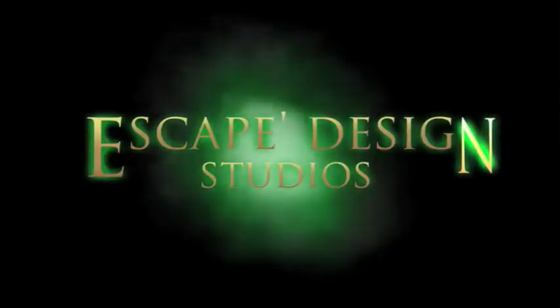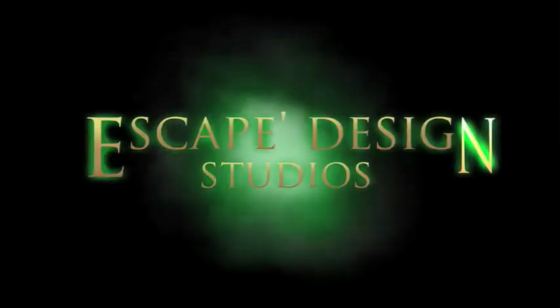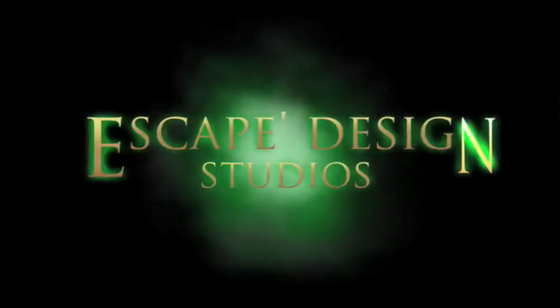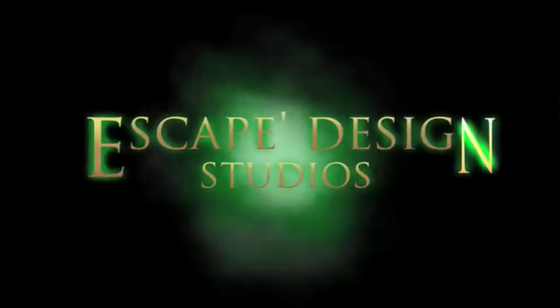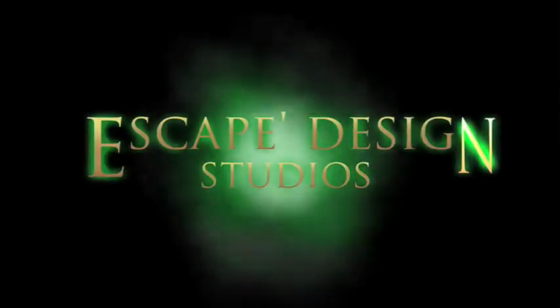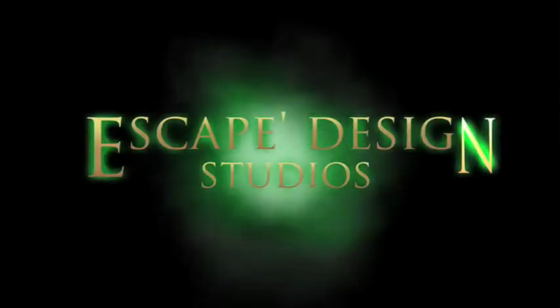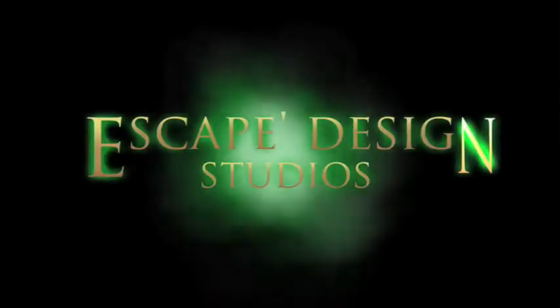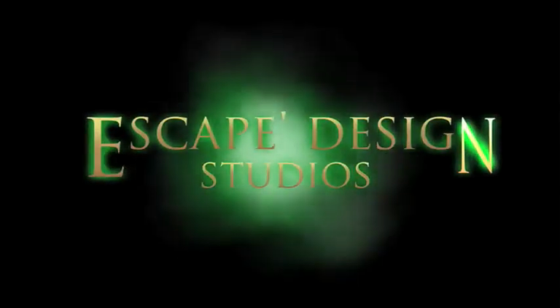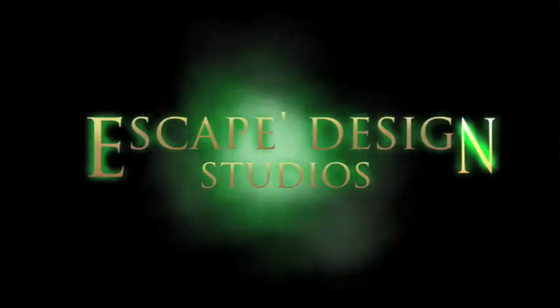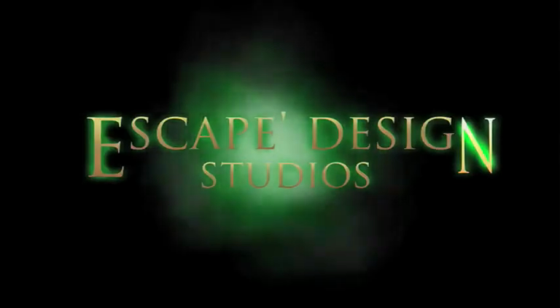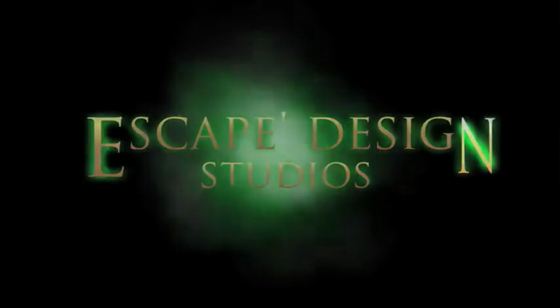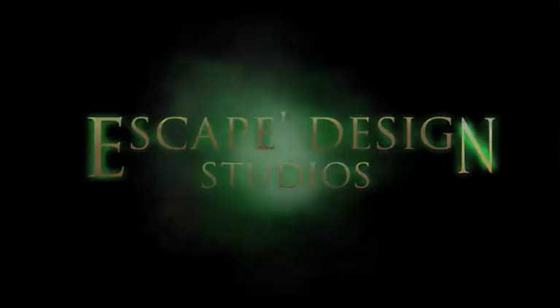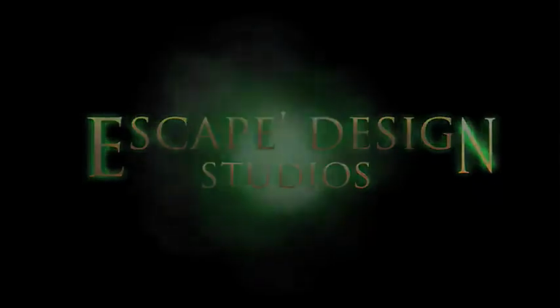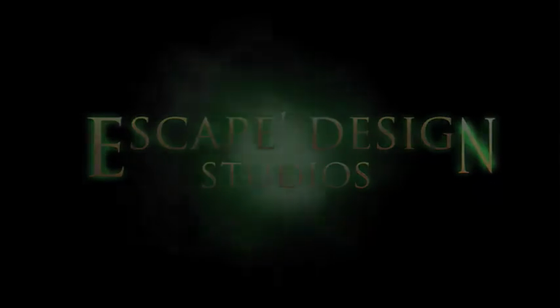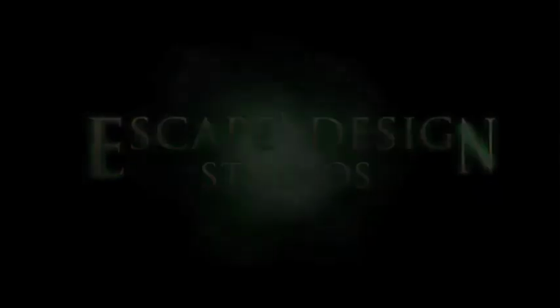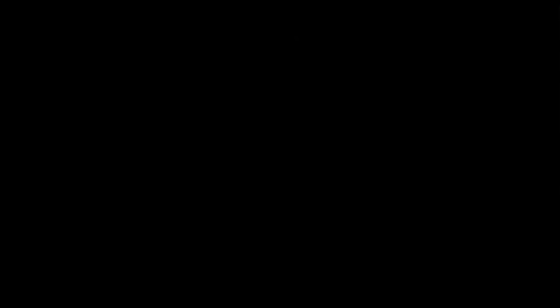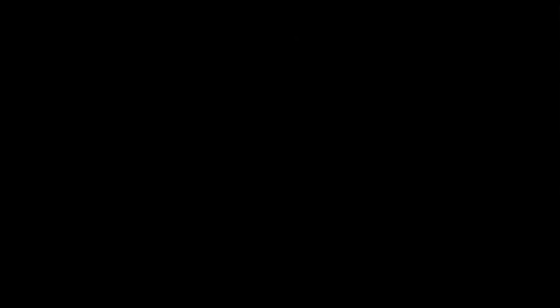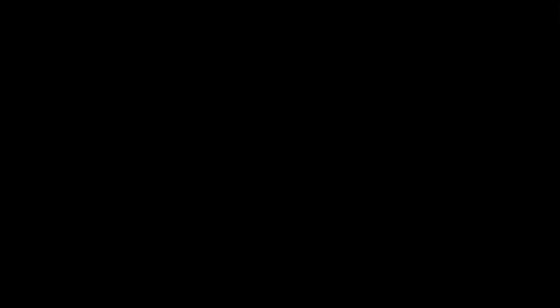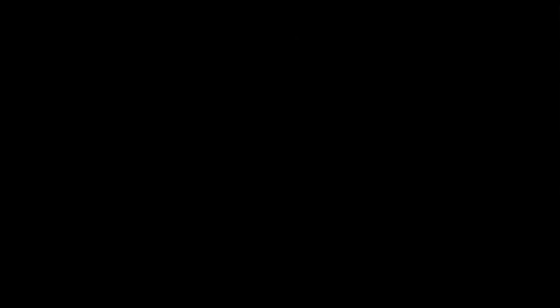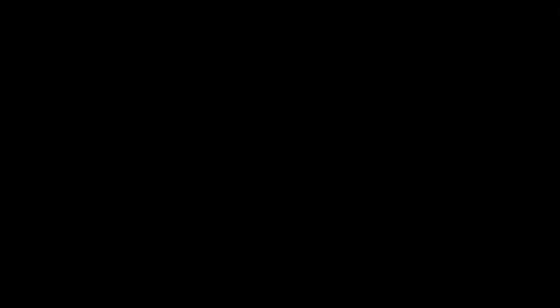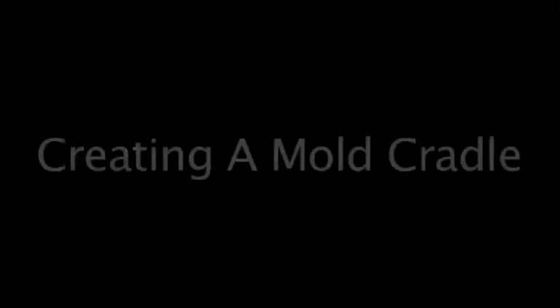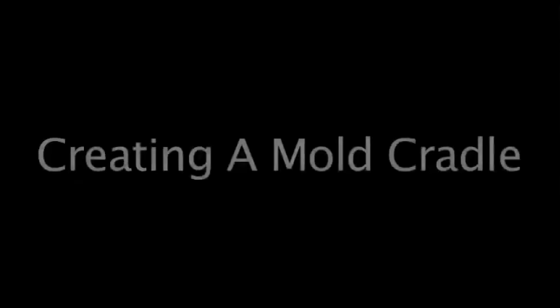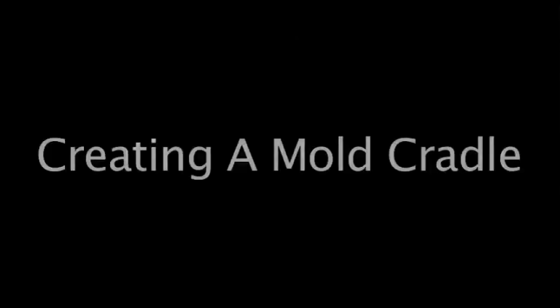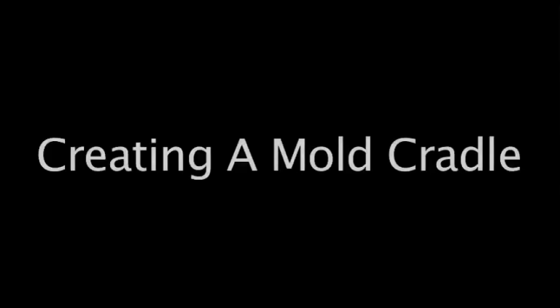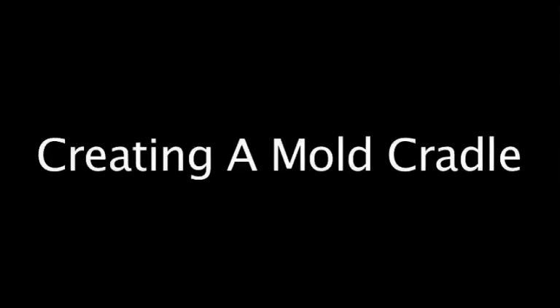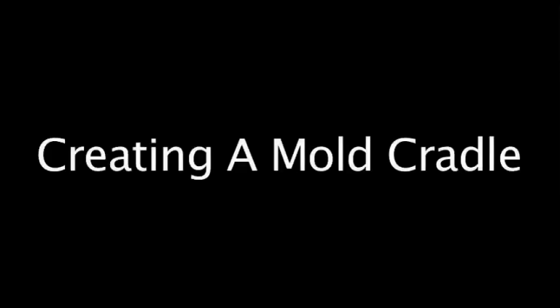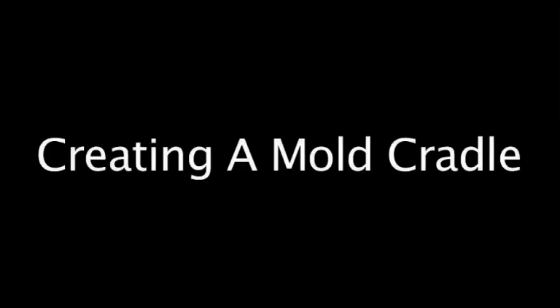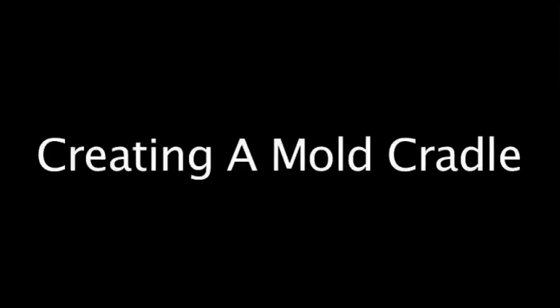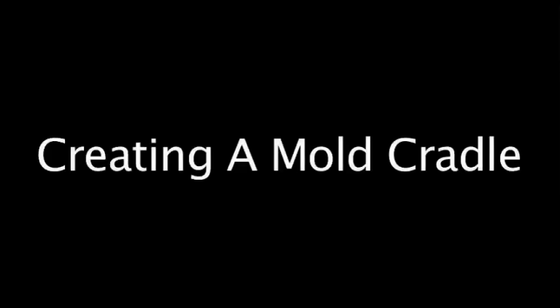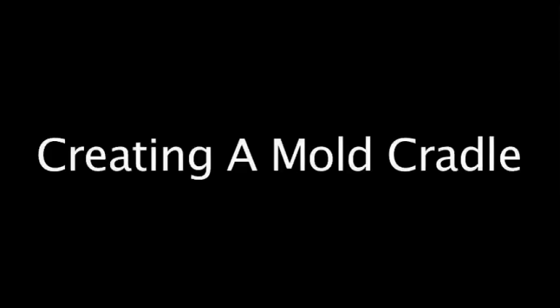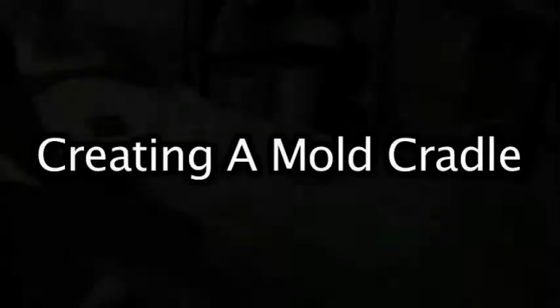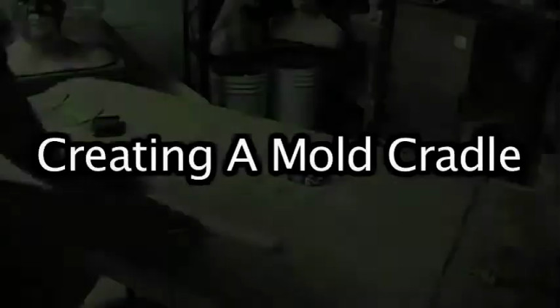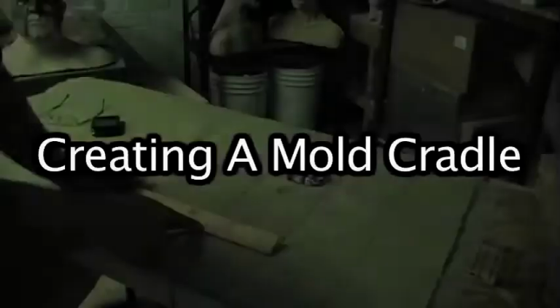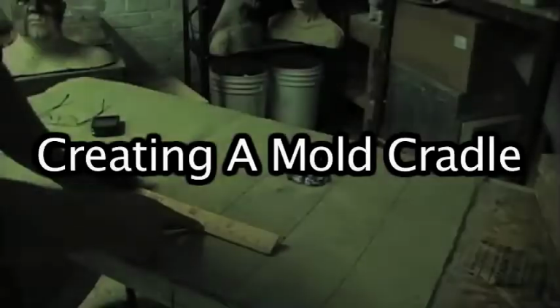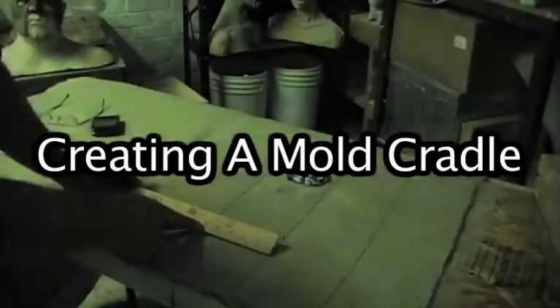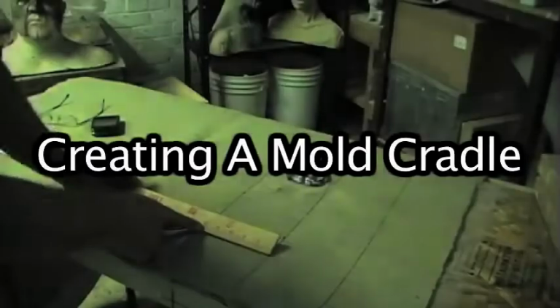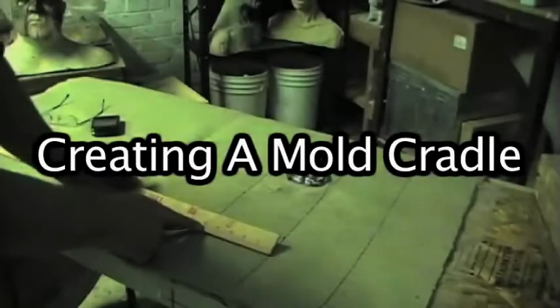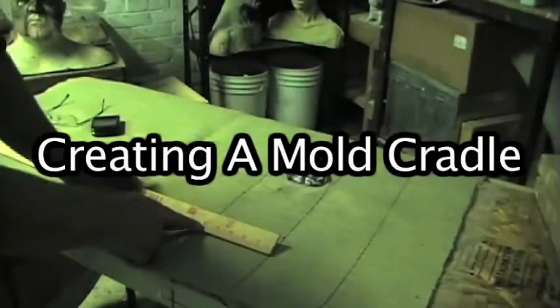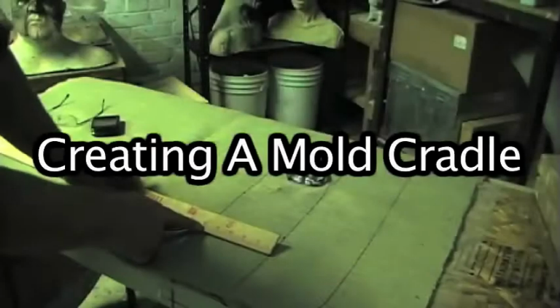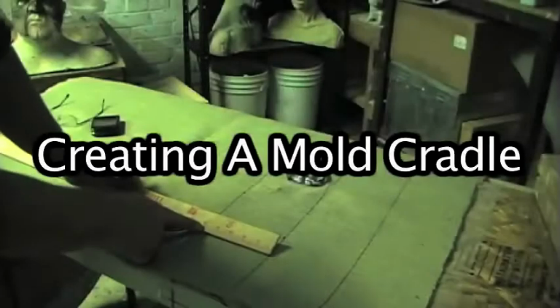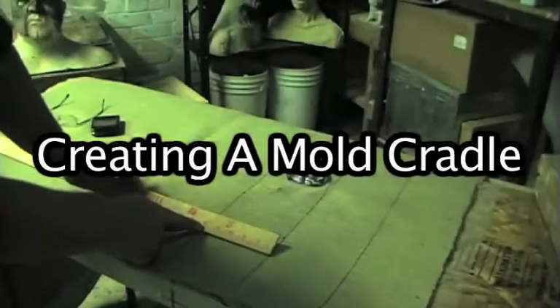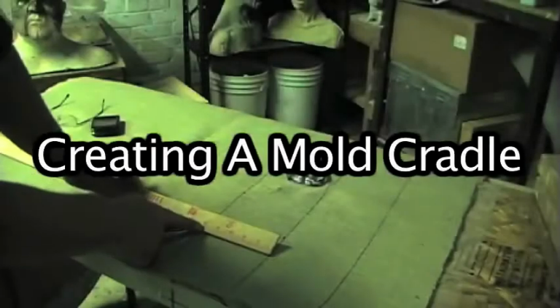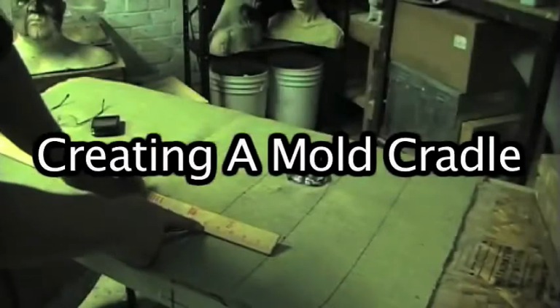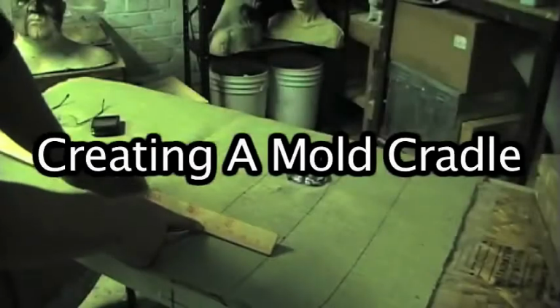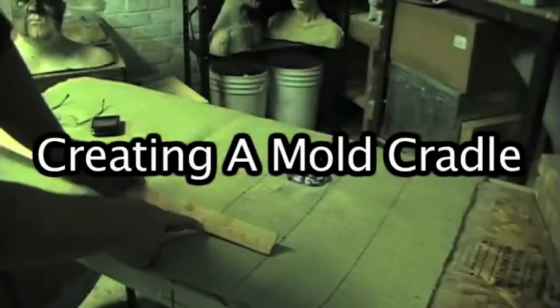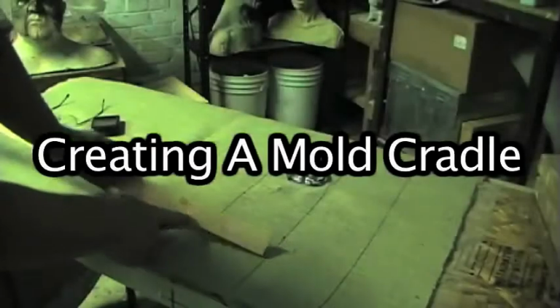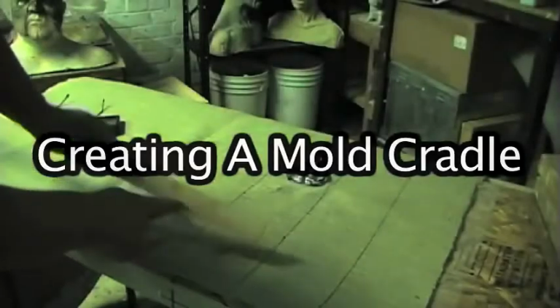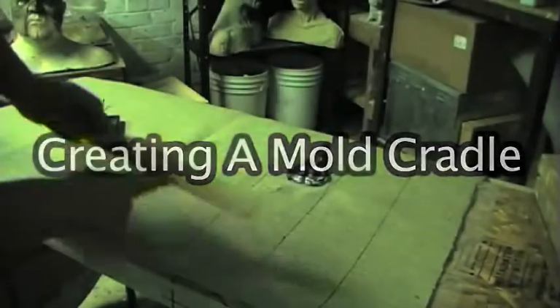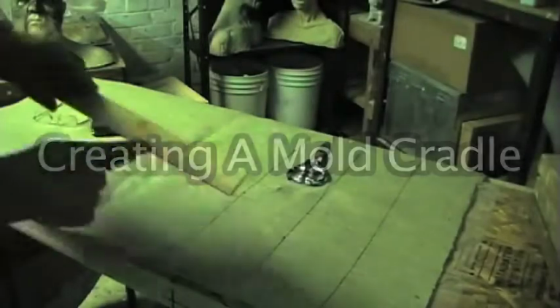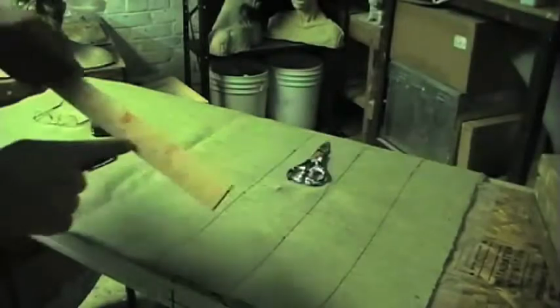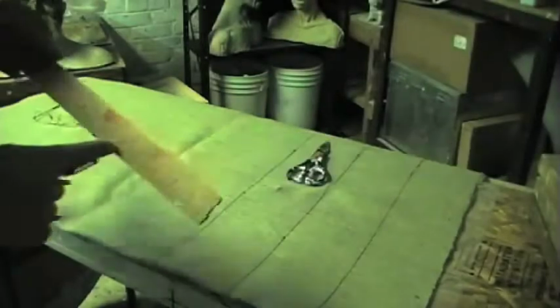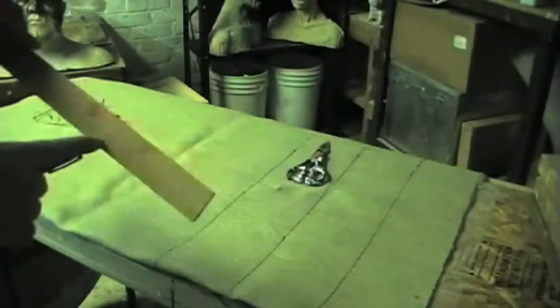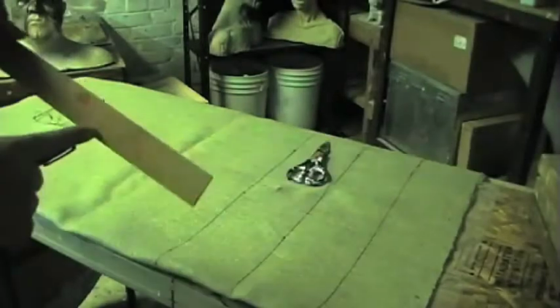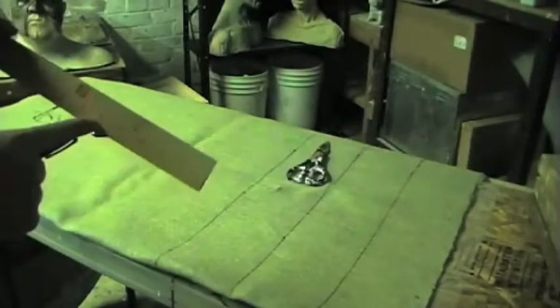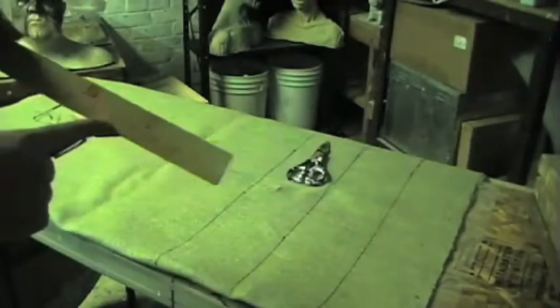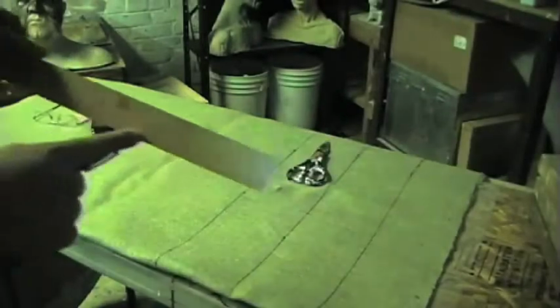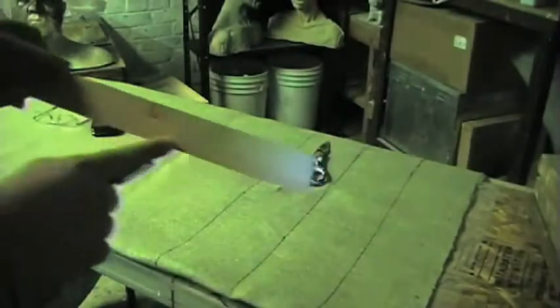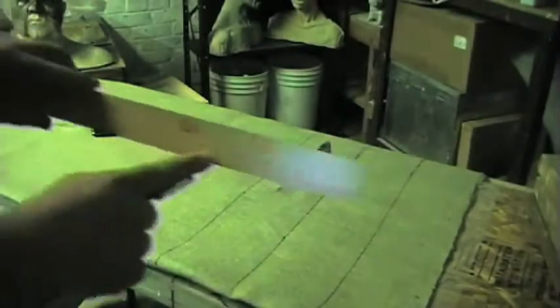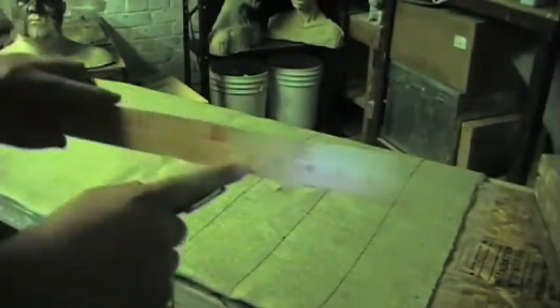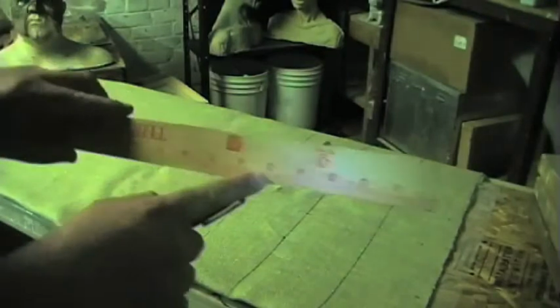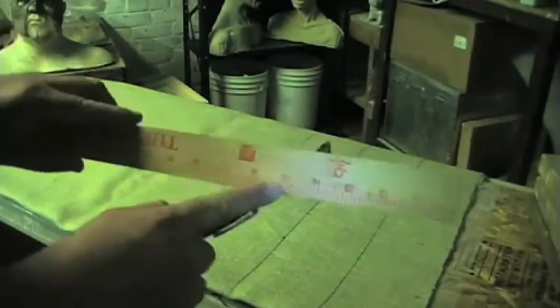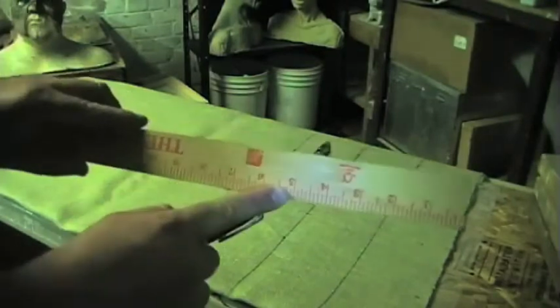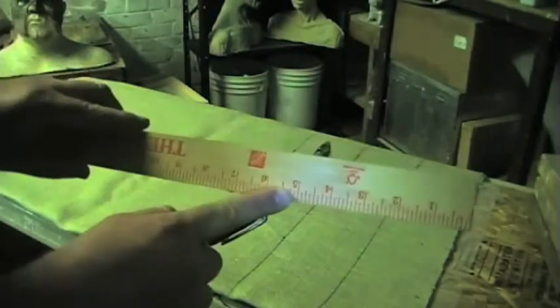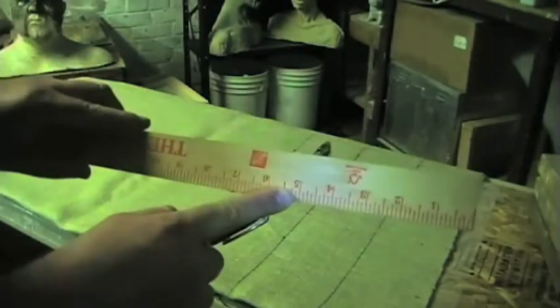Hi, this is Russ from Mascope Design Studios, and today I'm going to show you how to create a mold cradle for your sculpture.